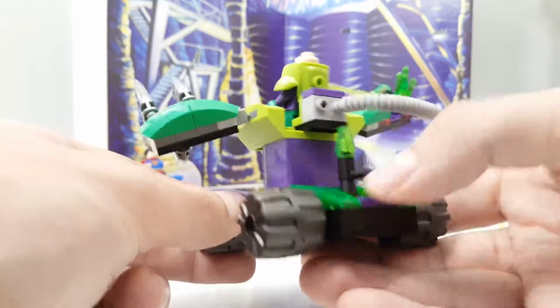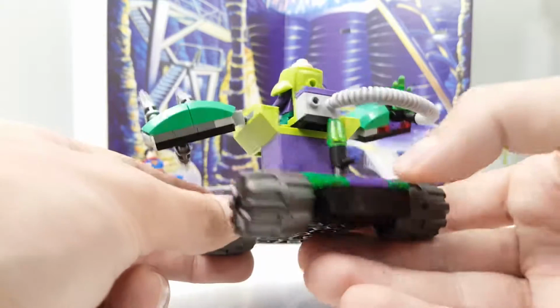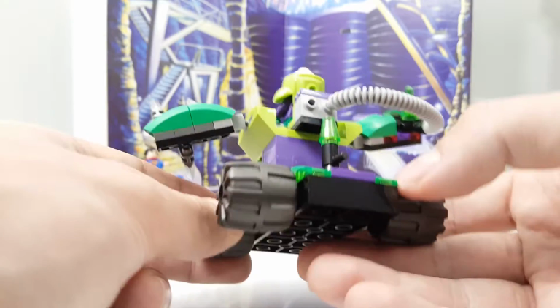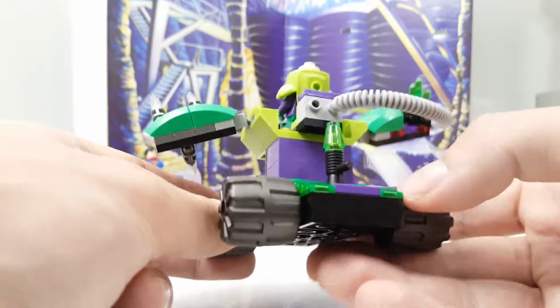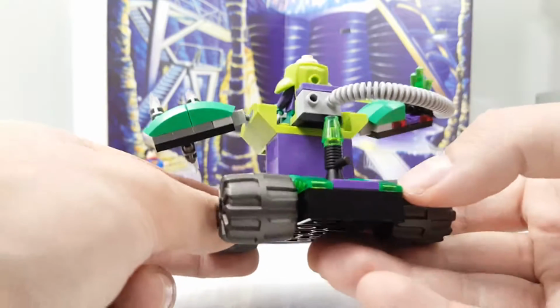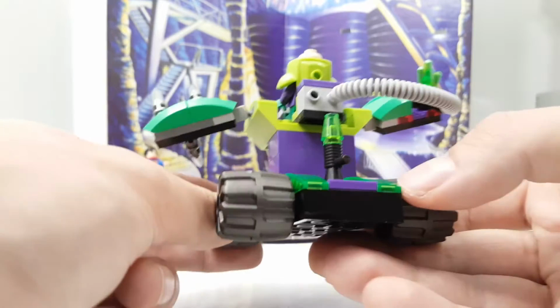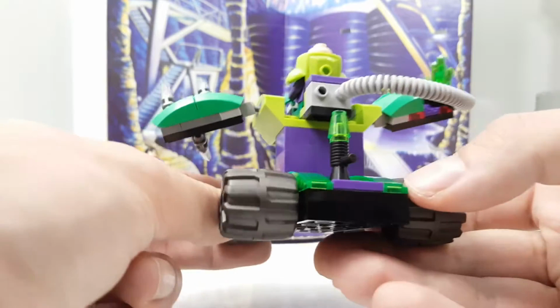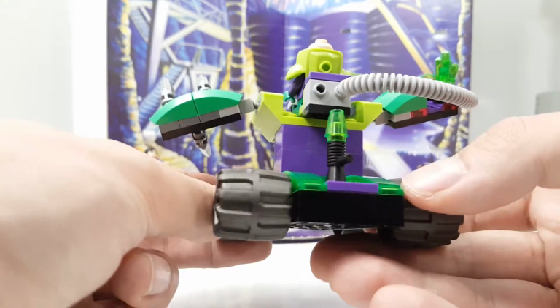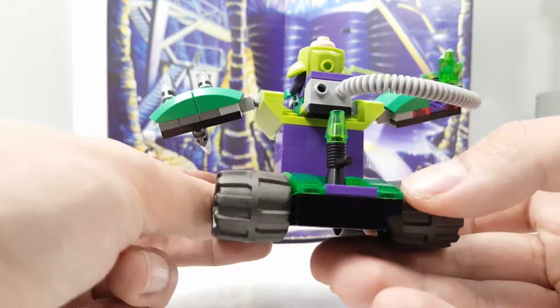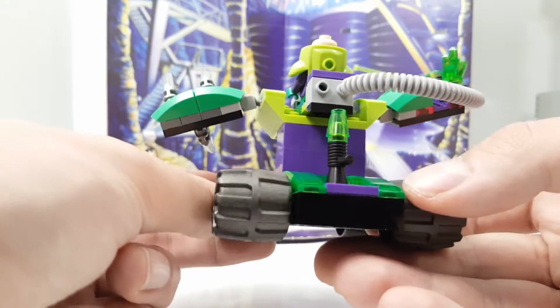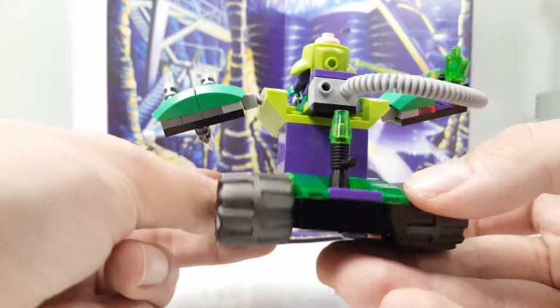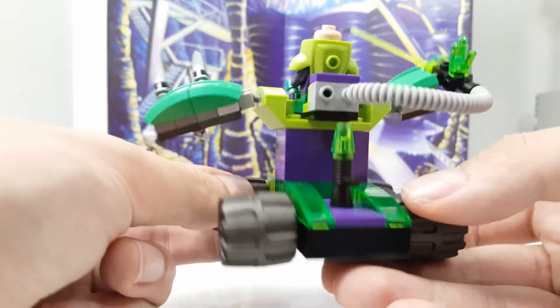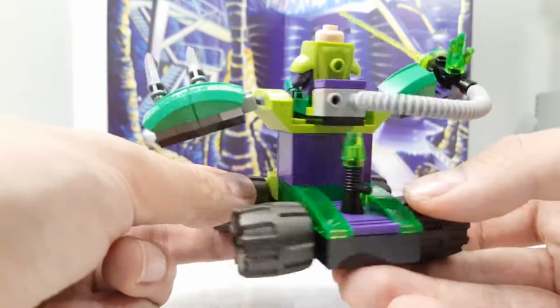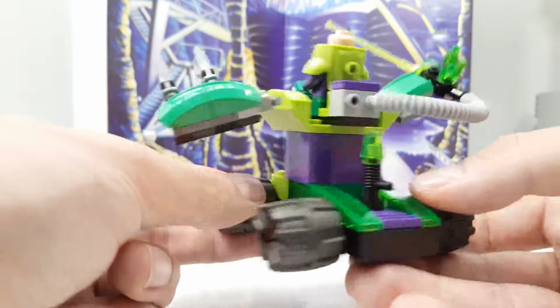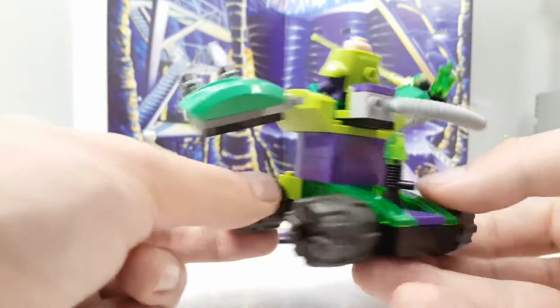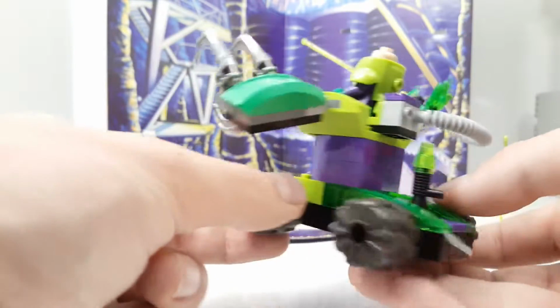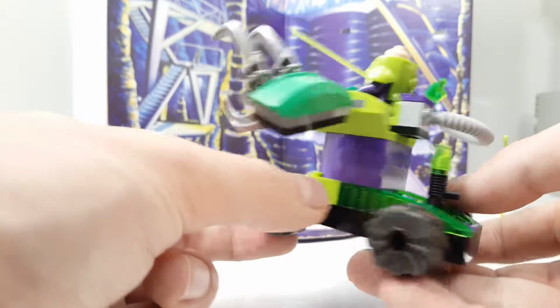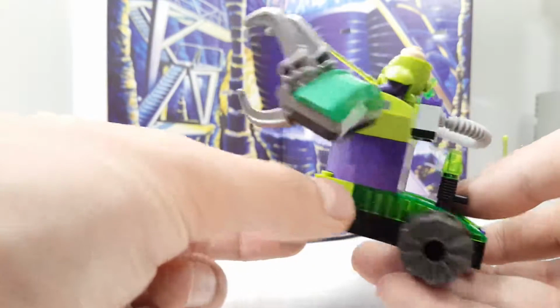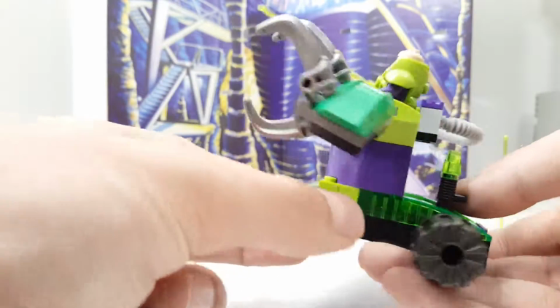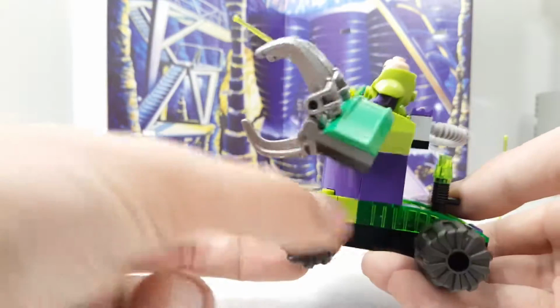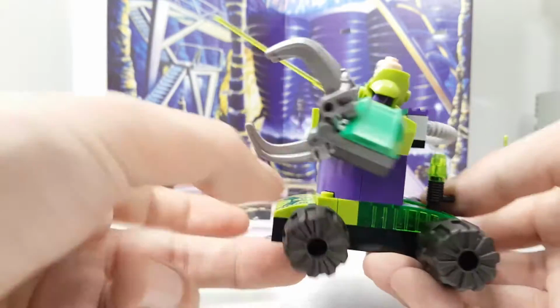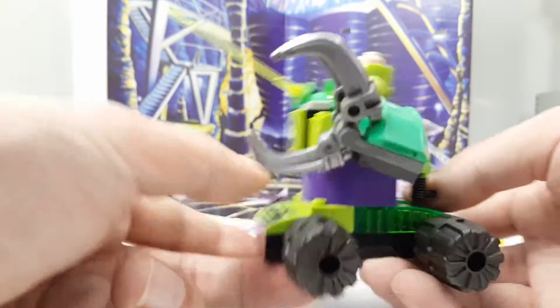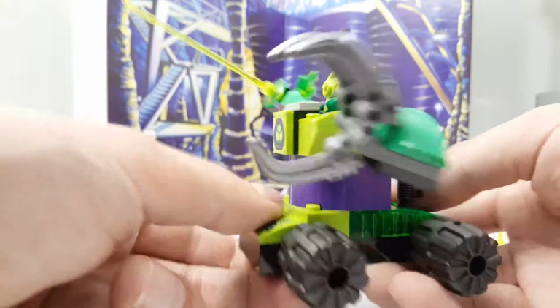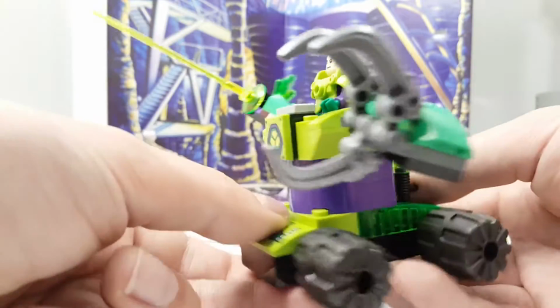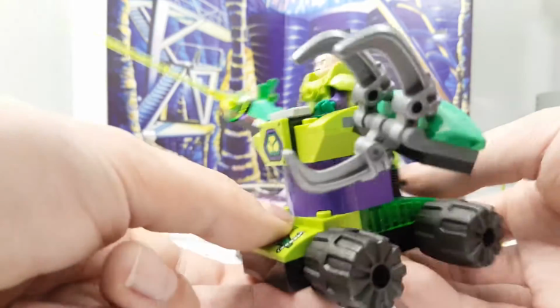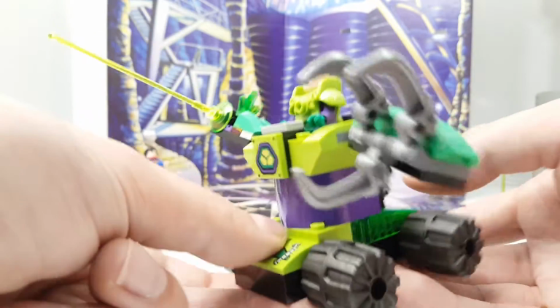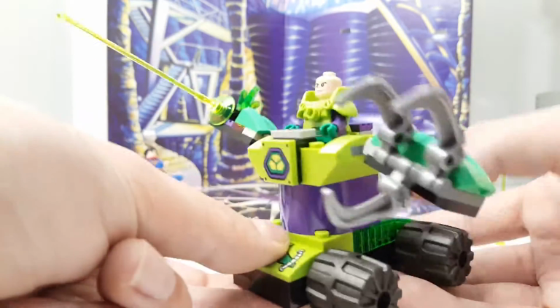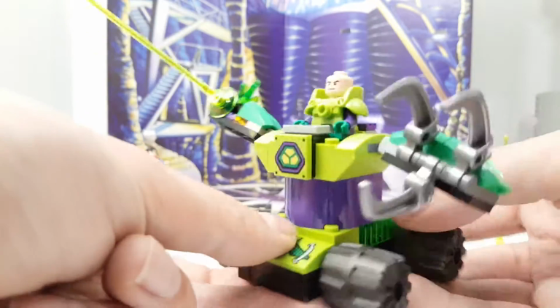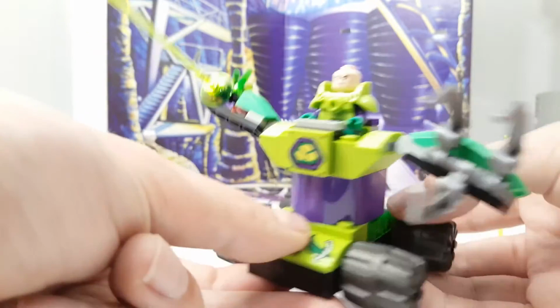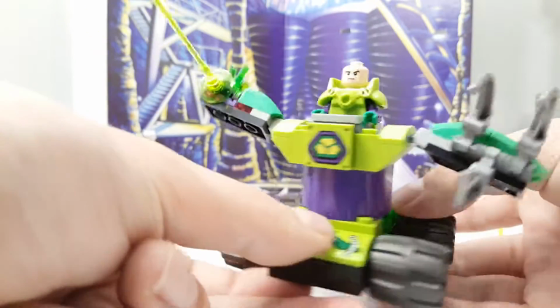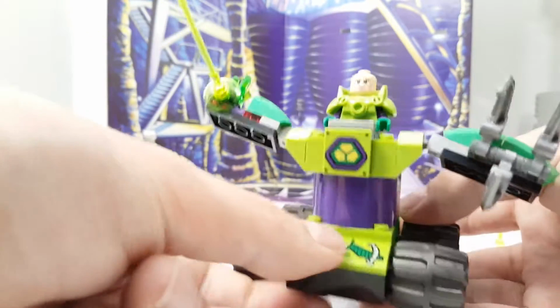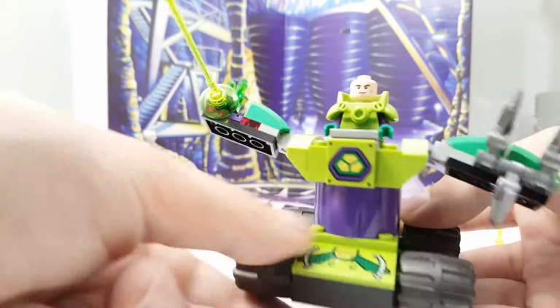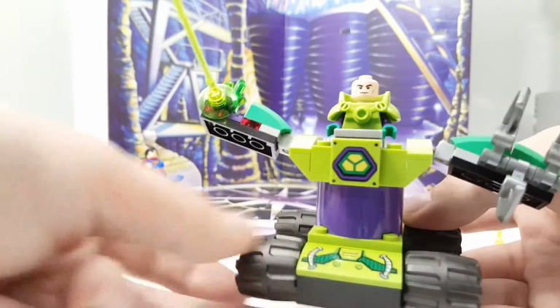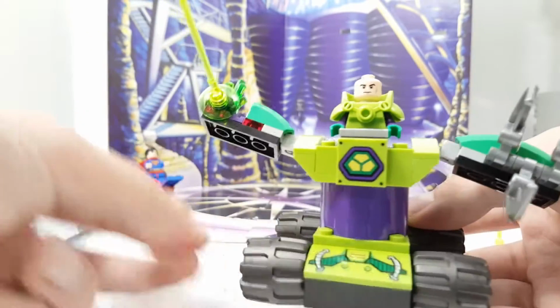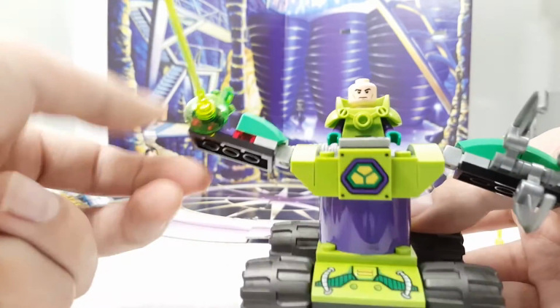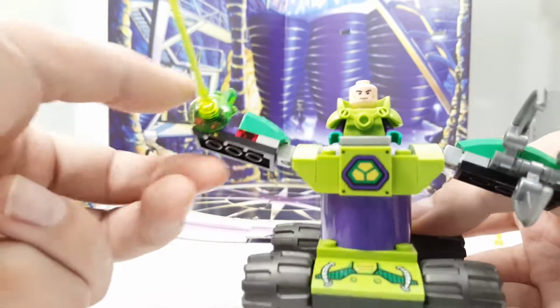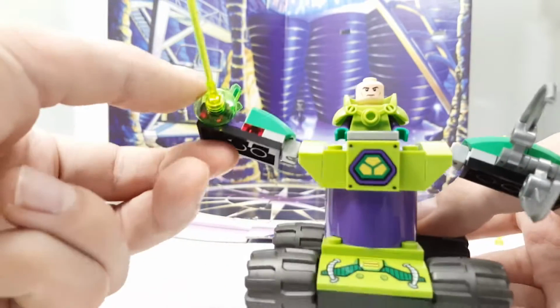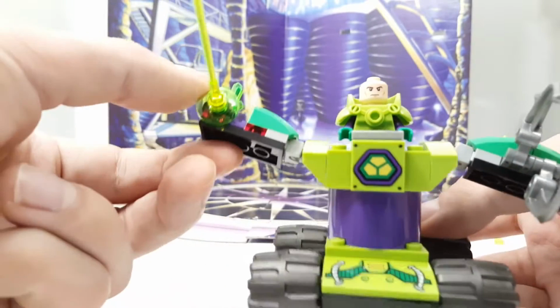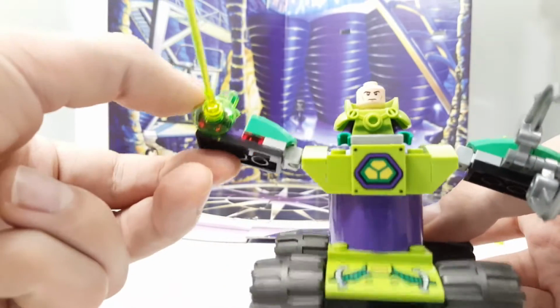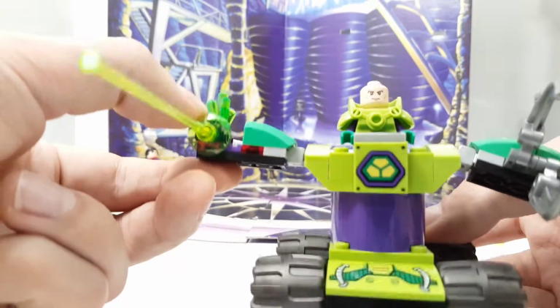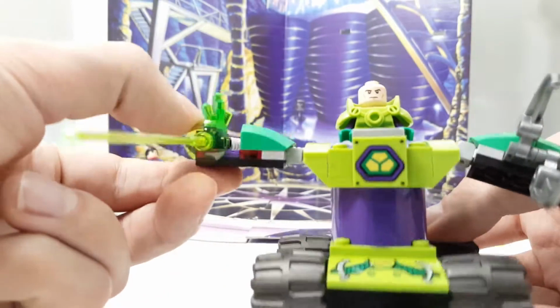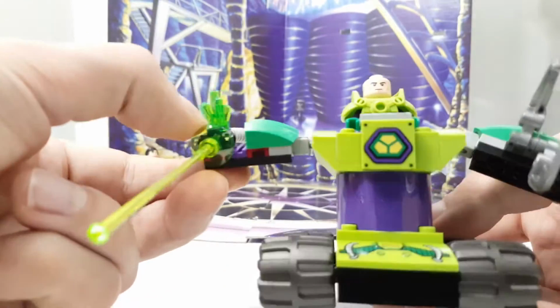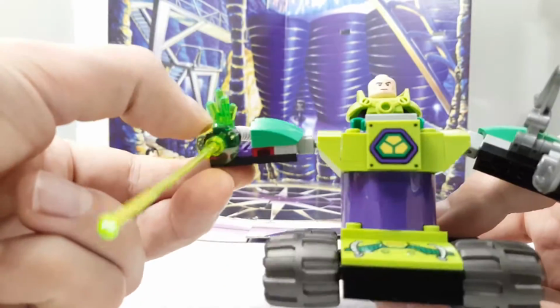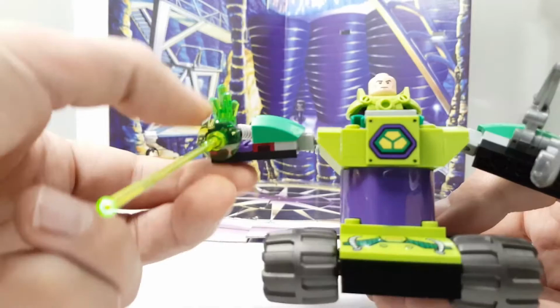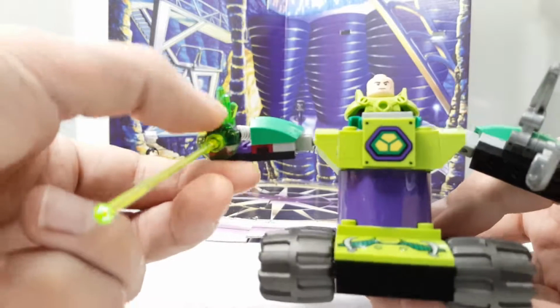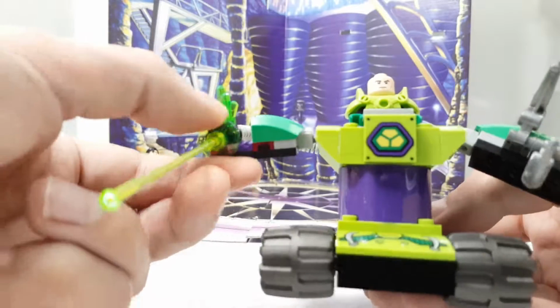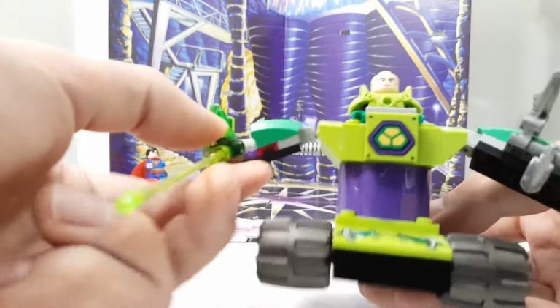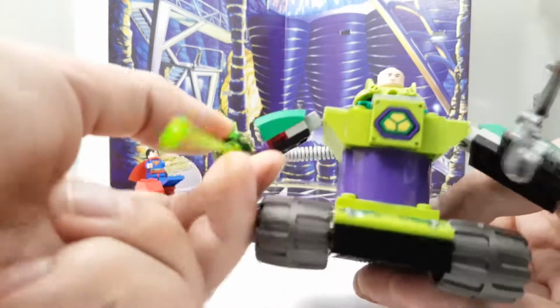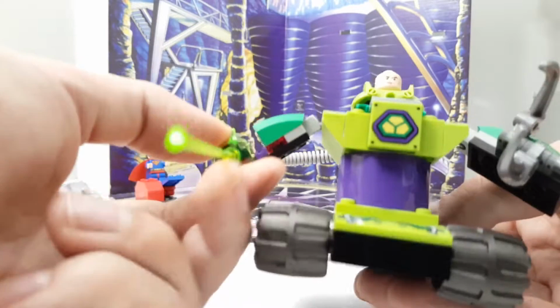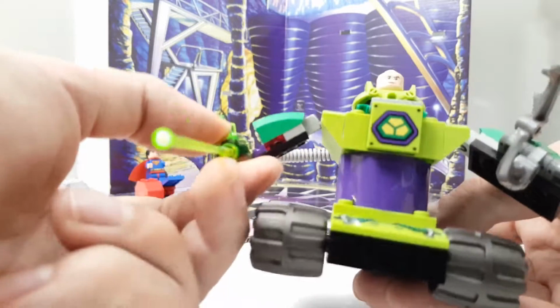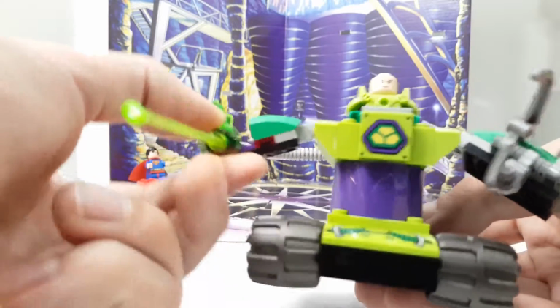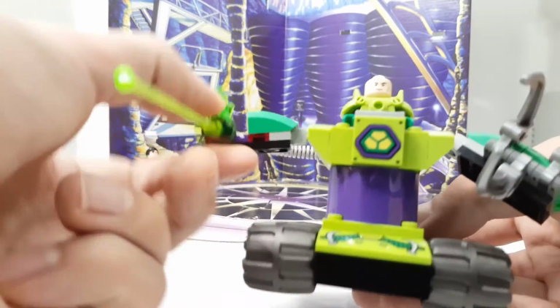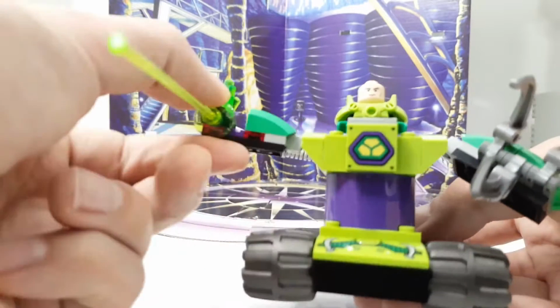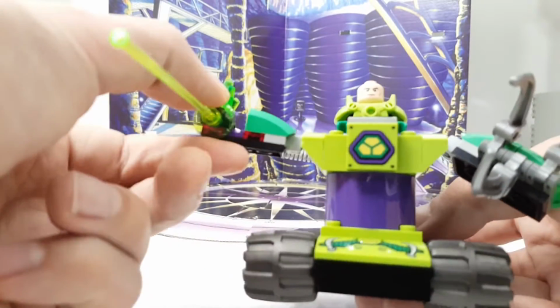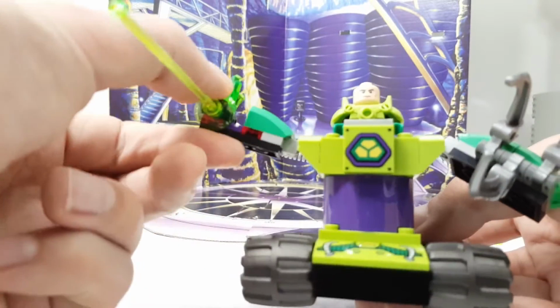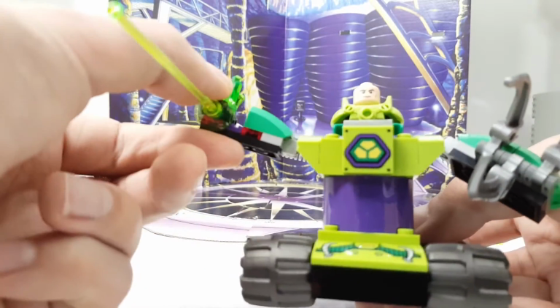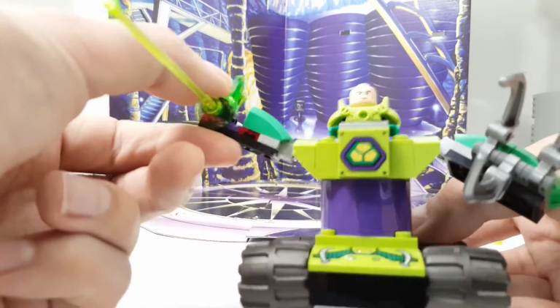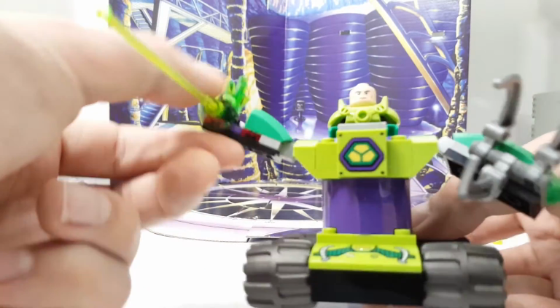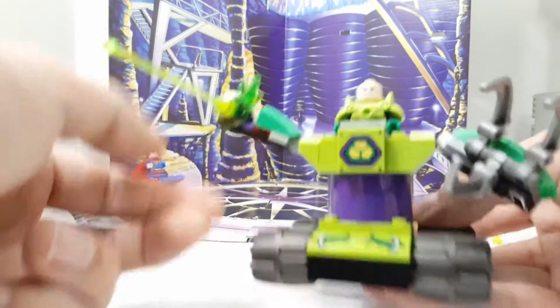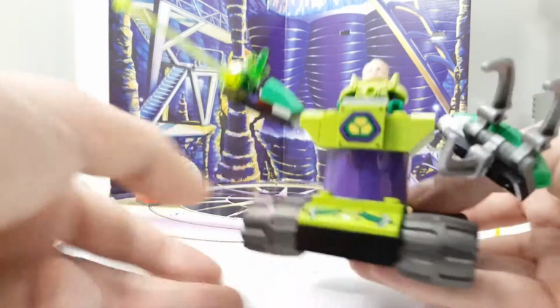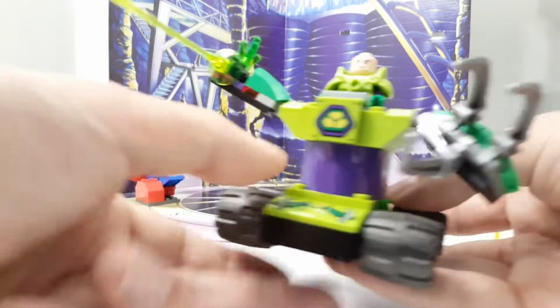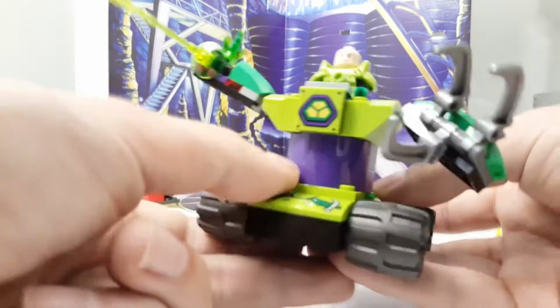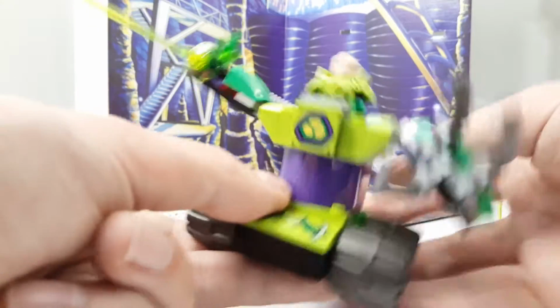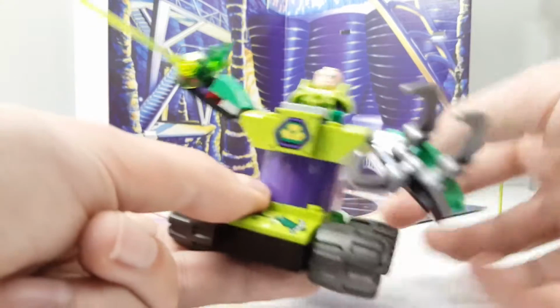I really like this powerful machine of Lex Luthor. Really good.